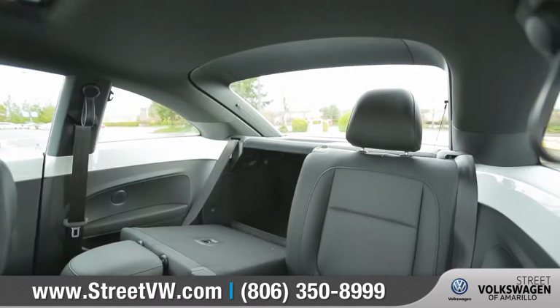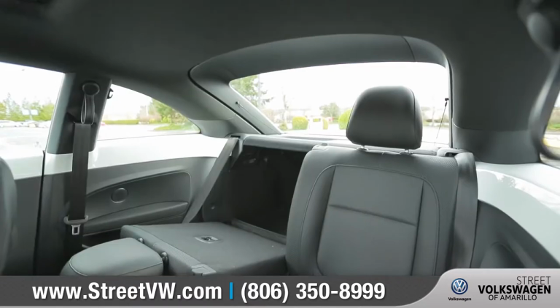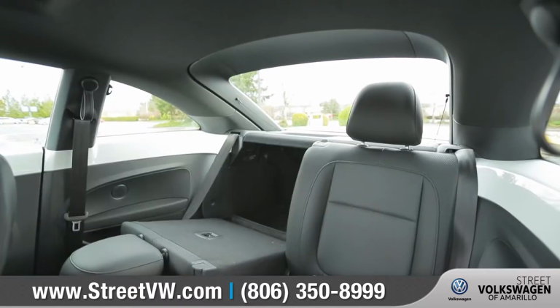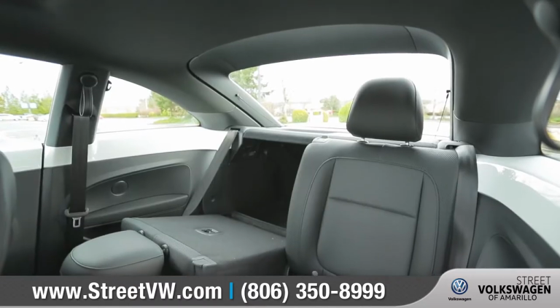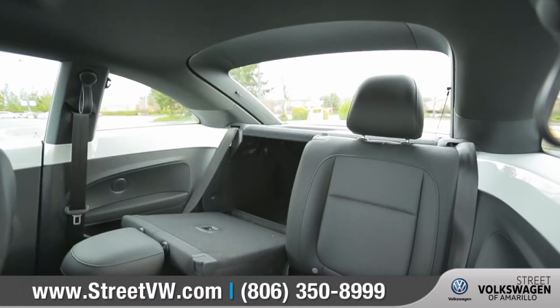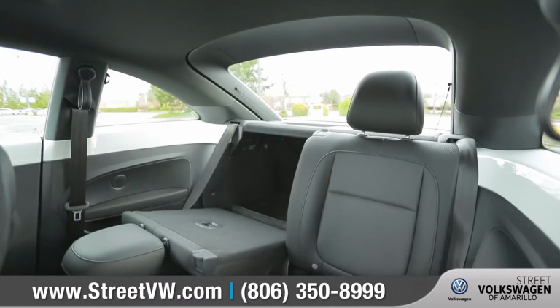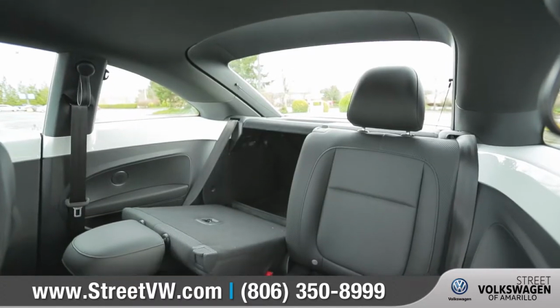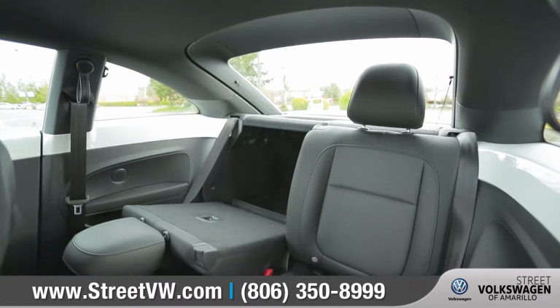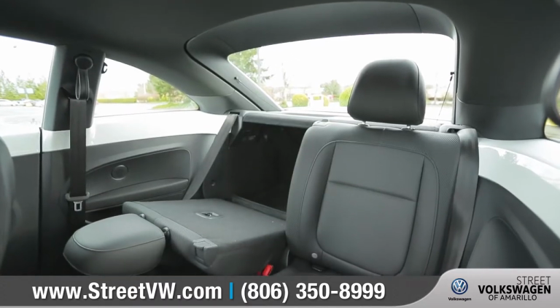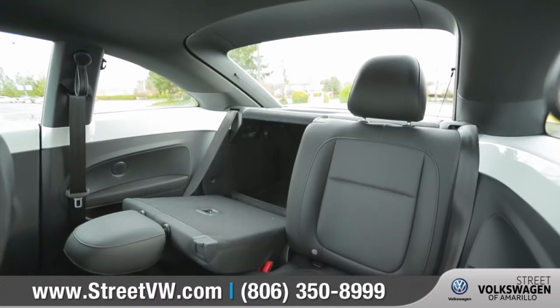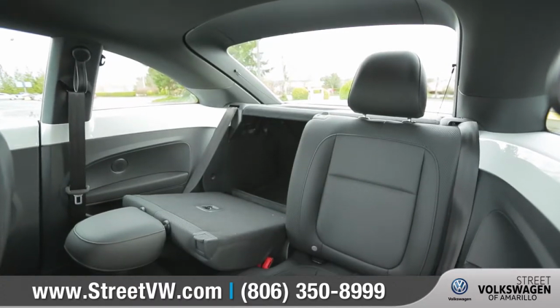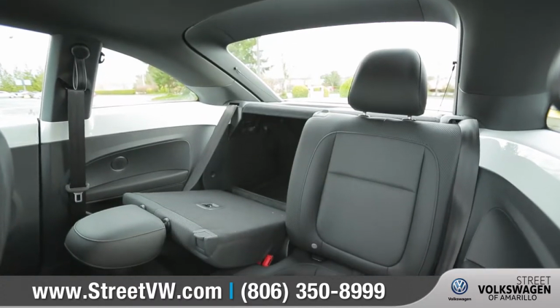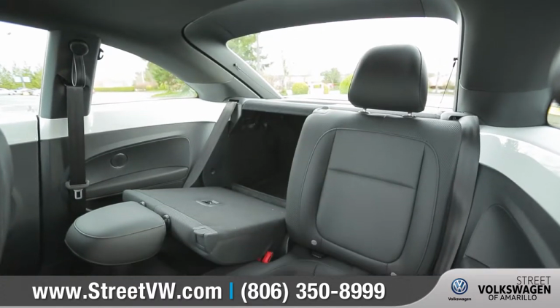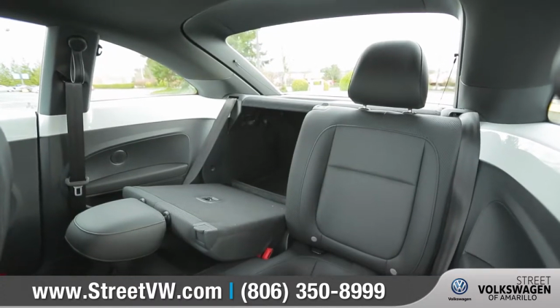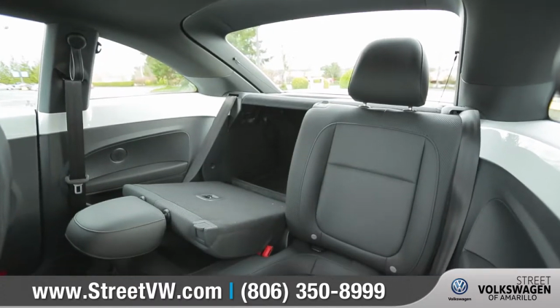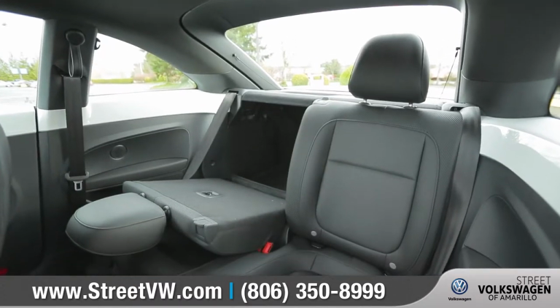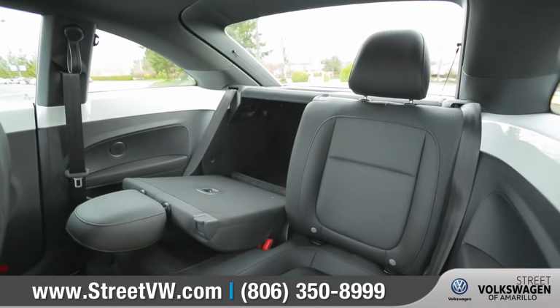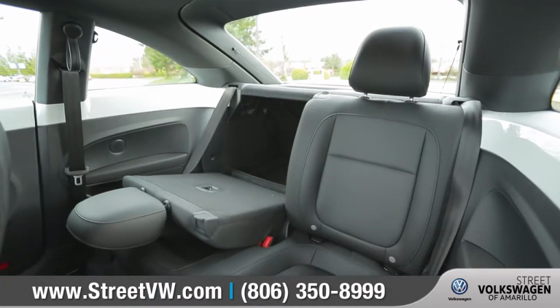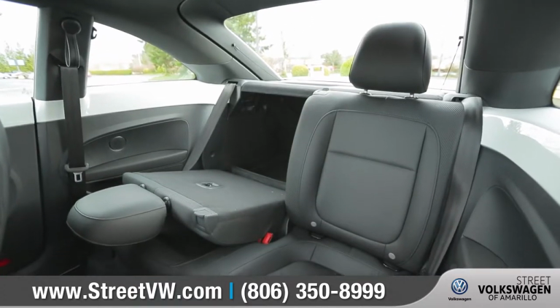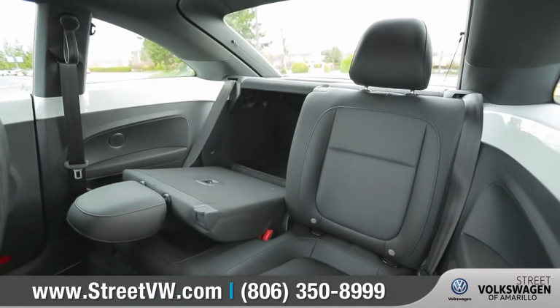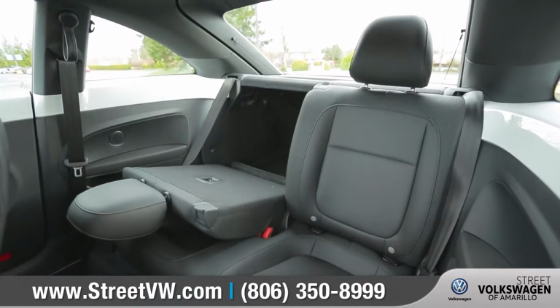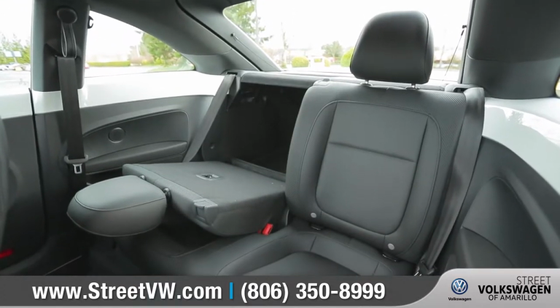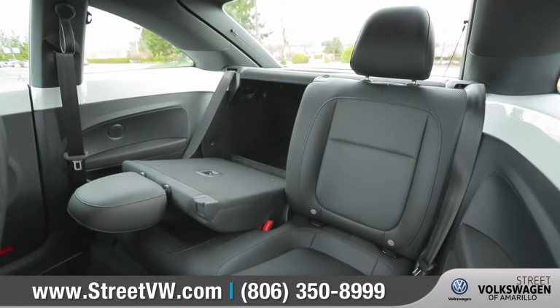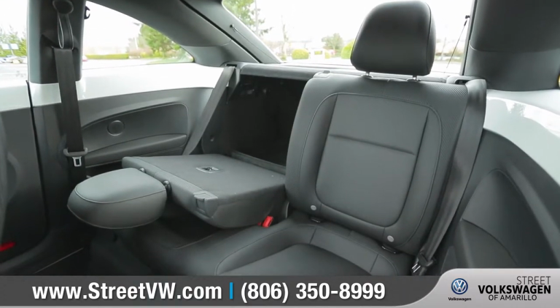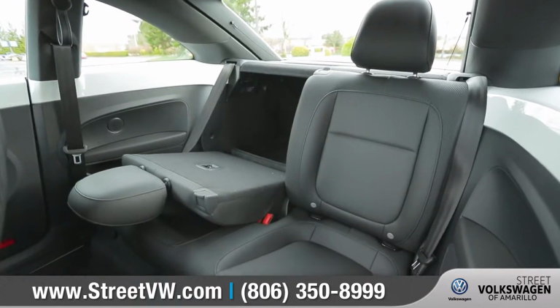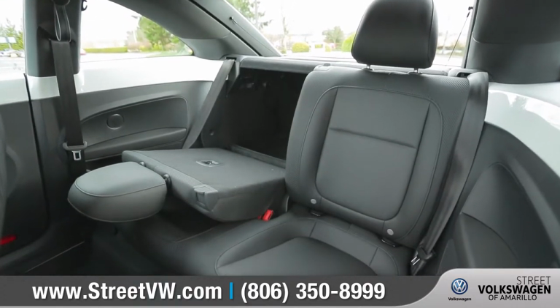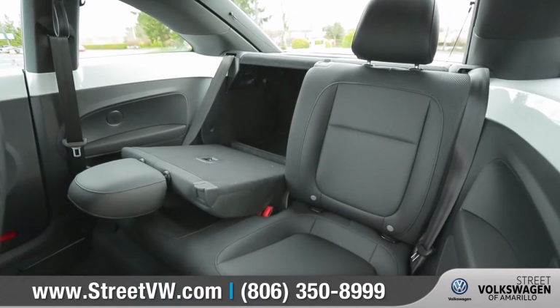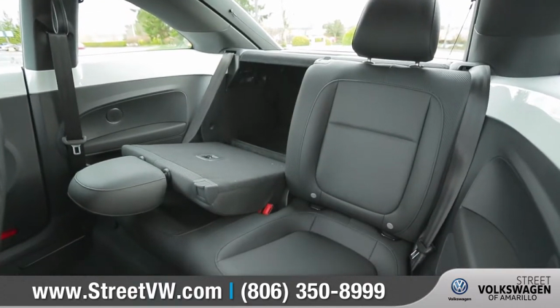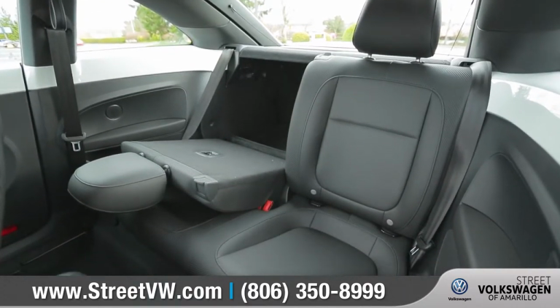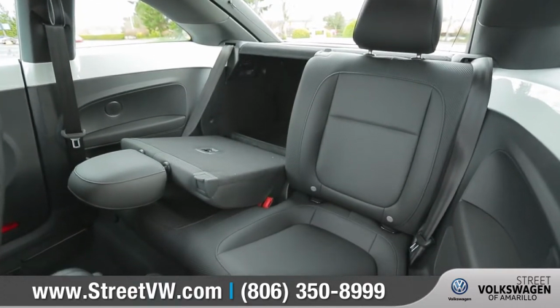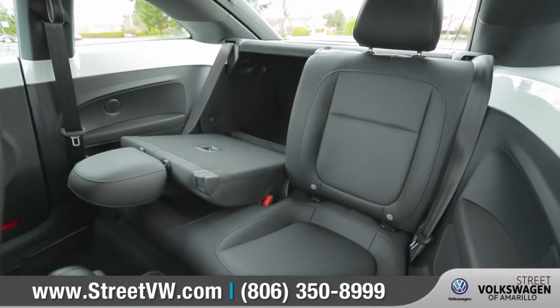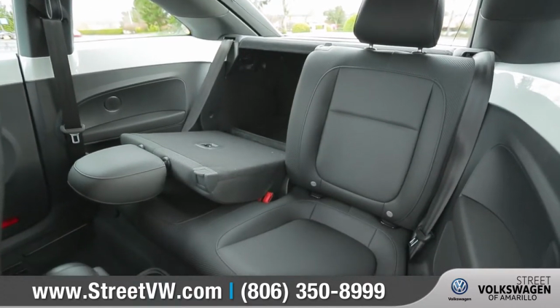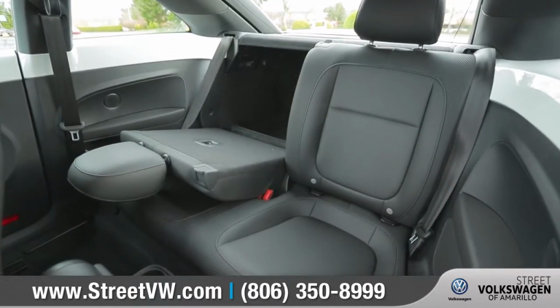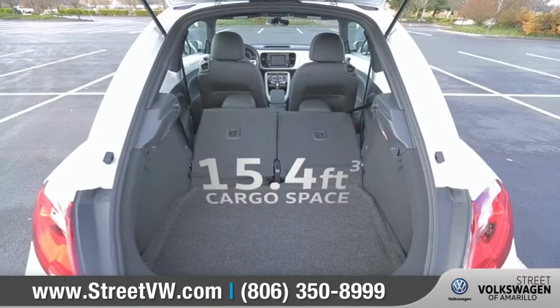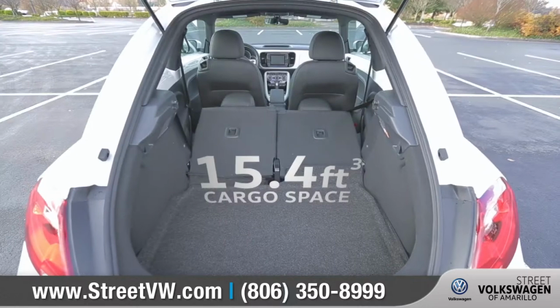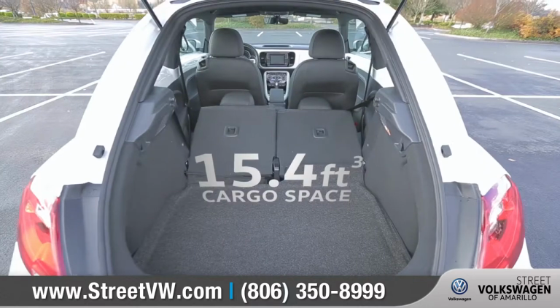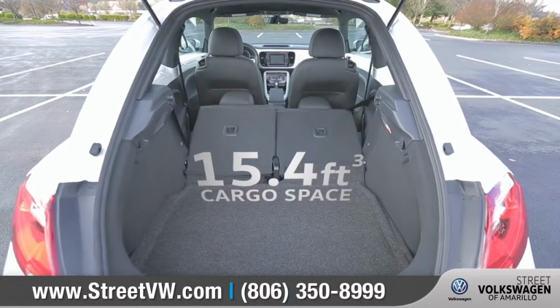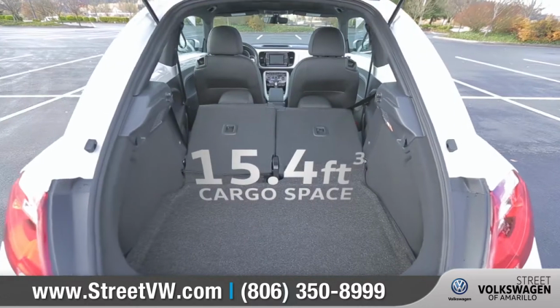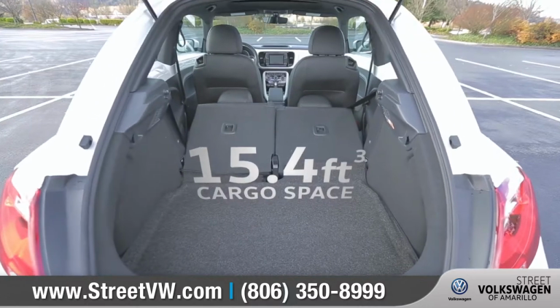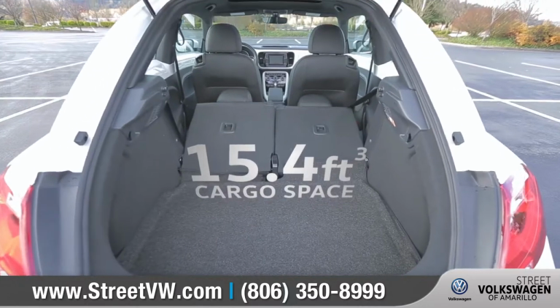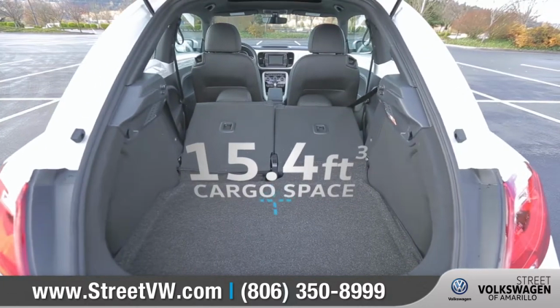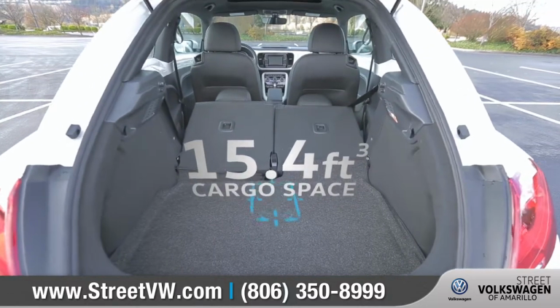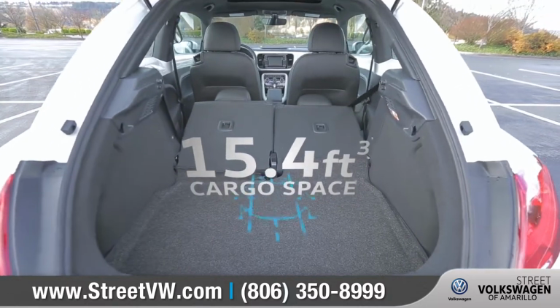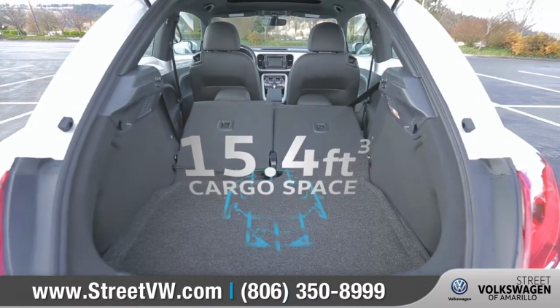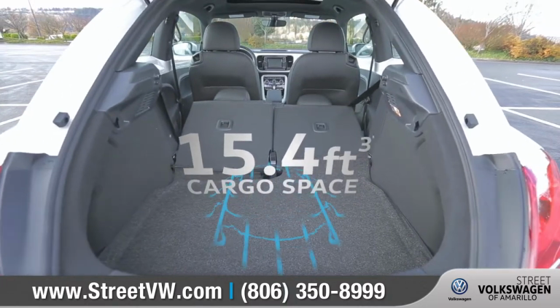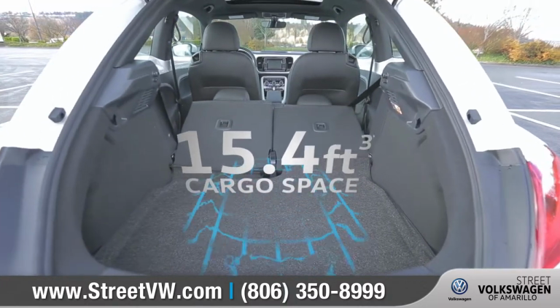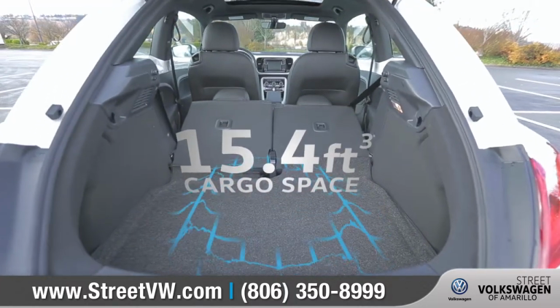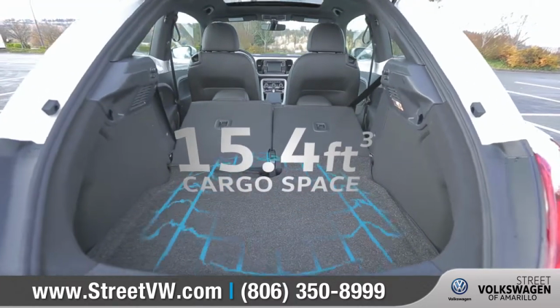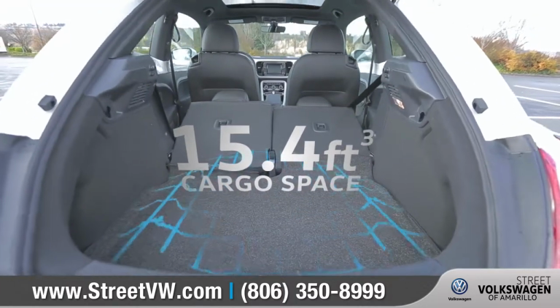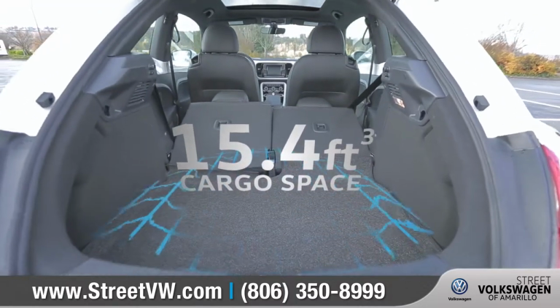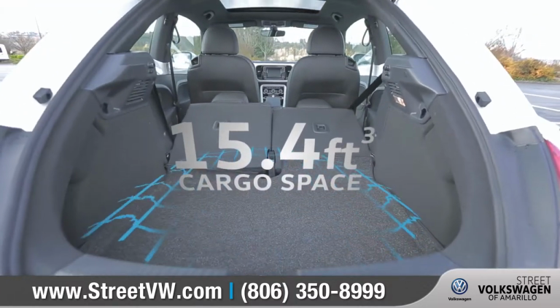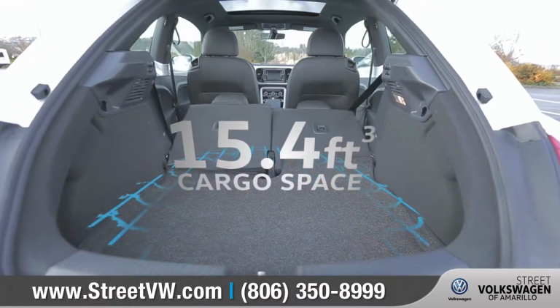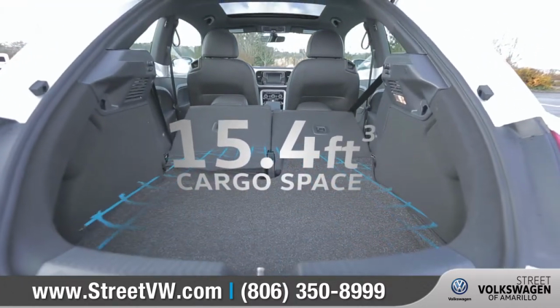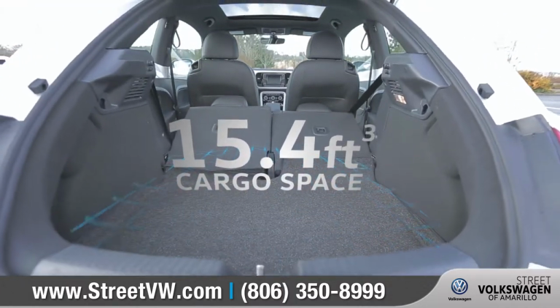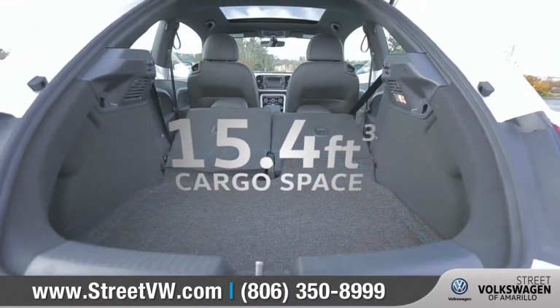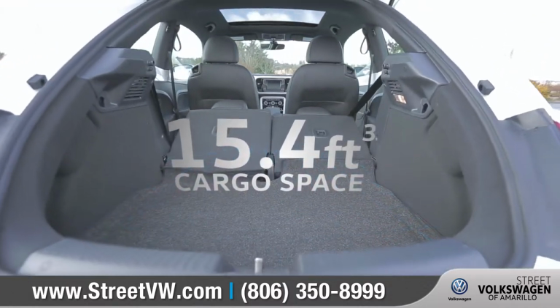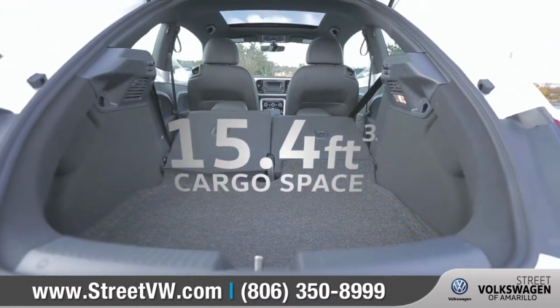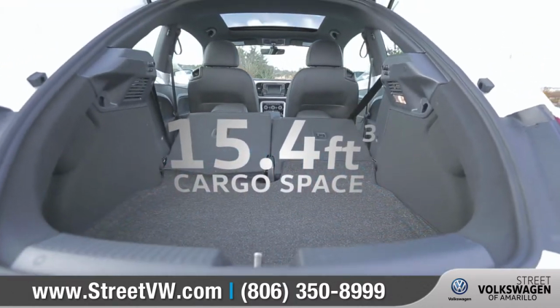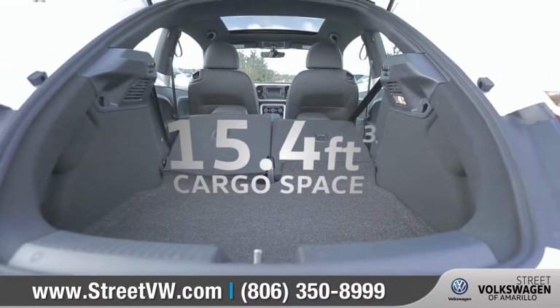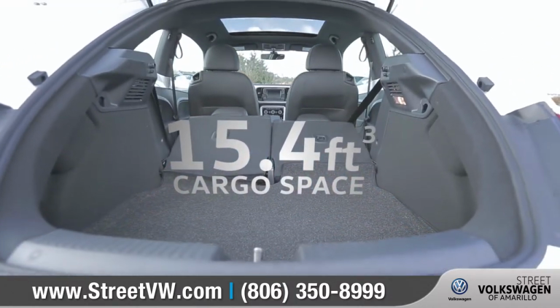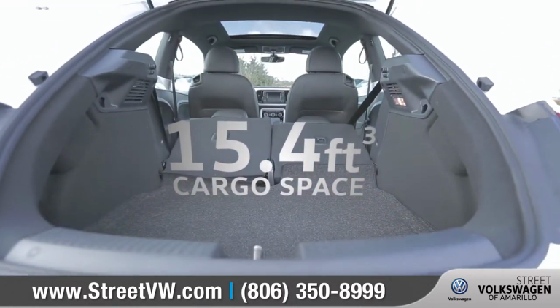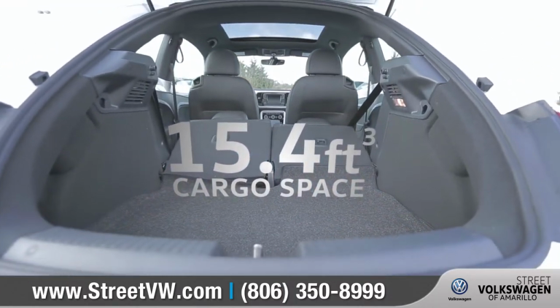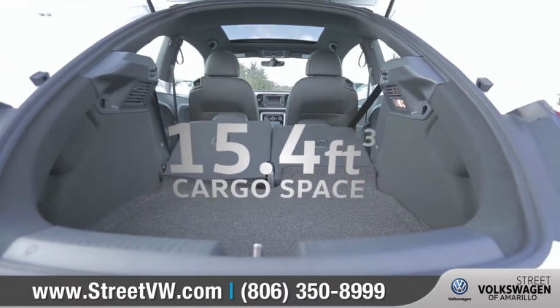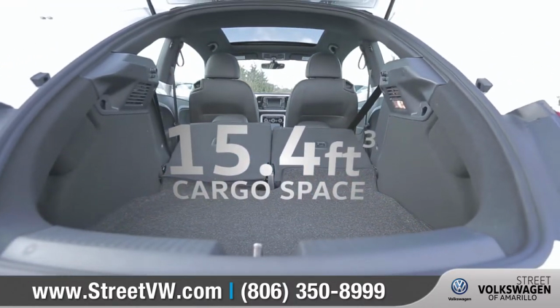With the 50-50 split-folding rear seats folded down, the Beetle delivers a surprising amount of cargo-carrying capacity.